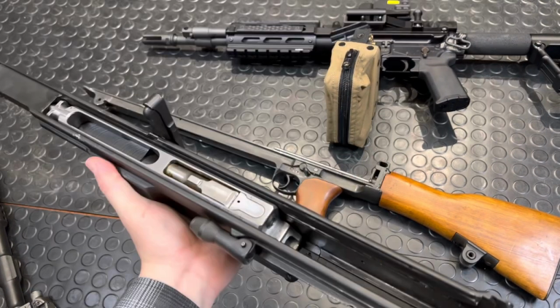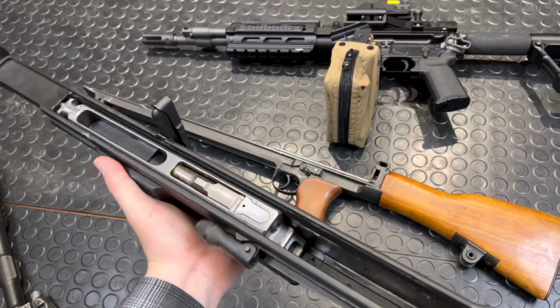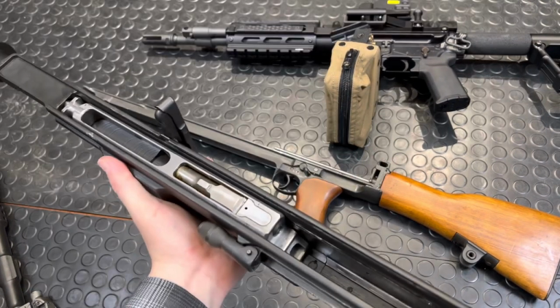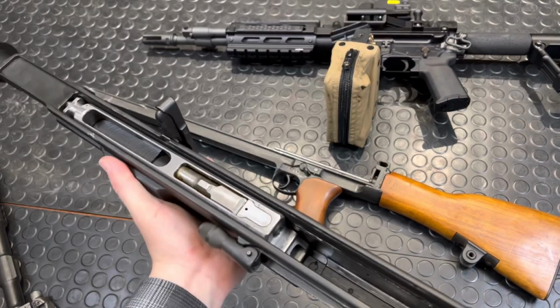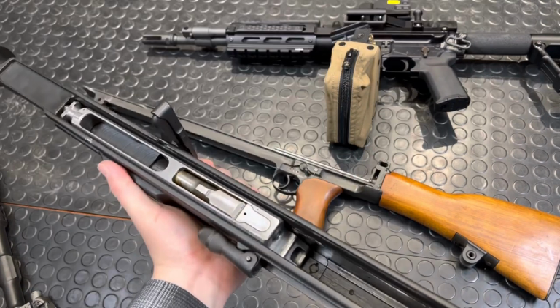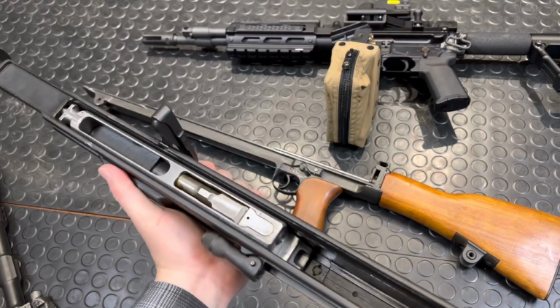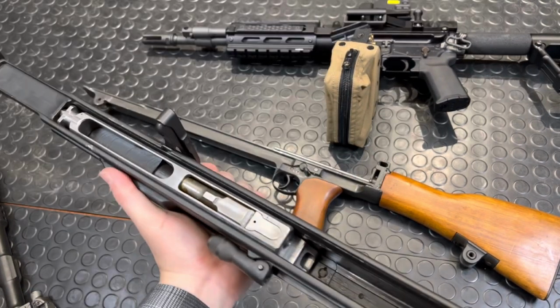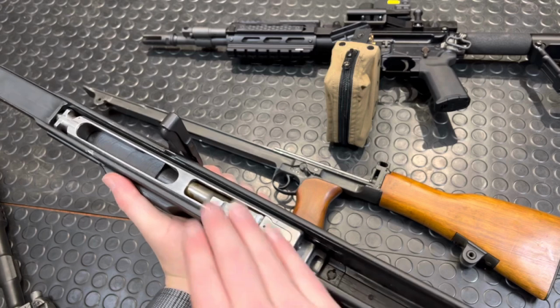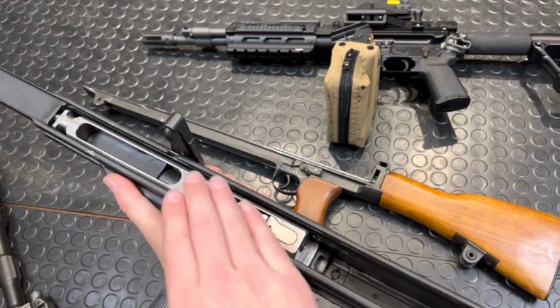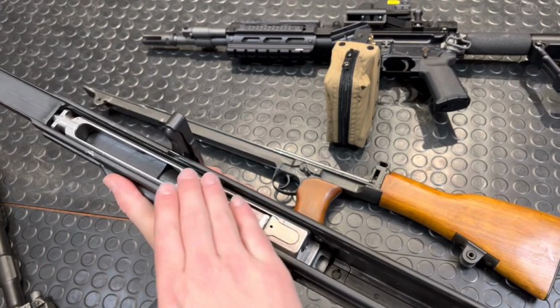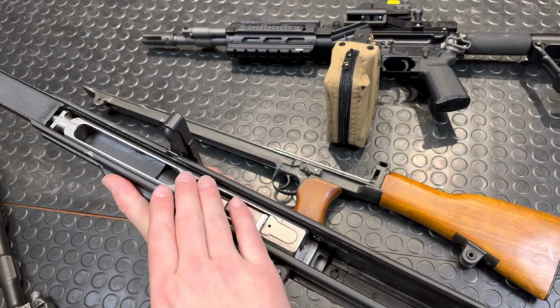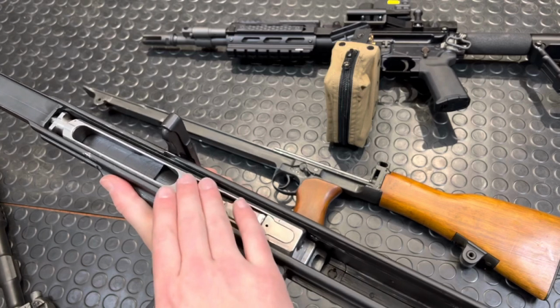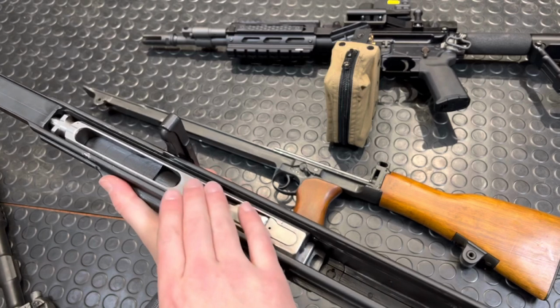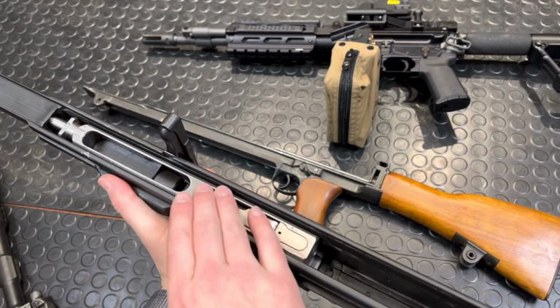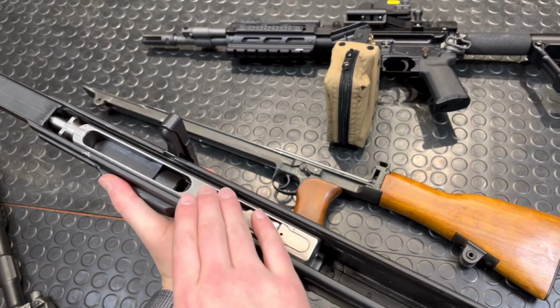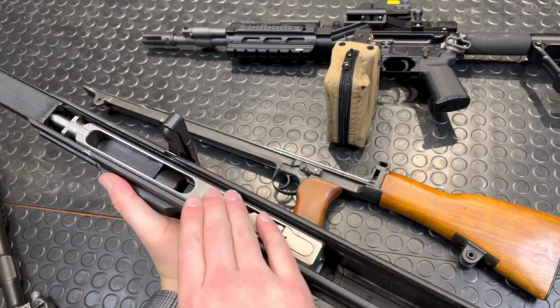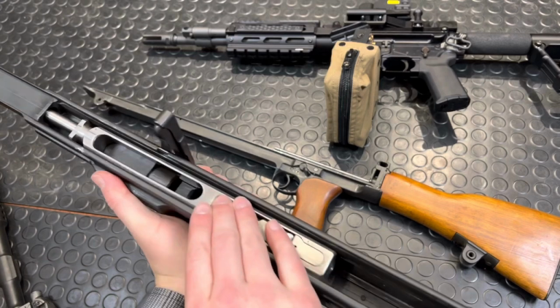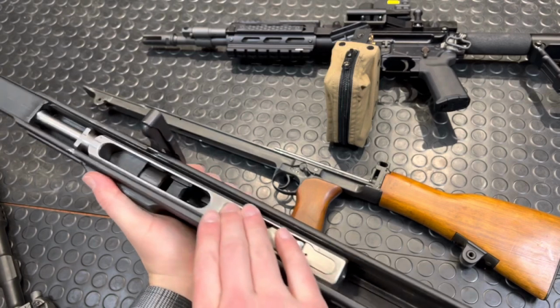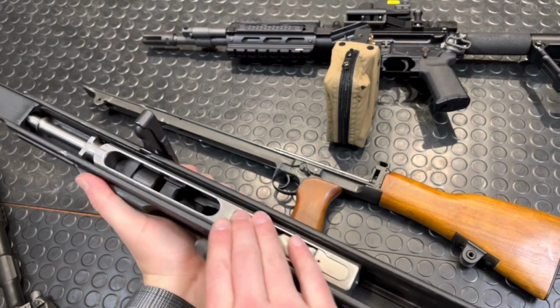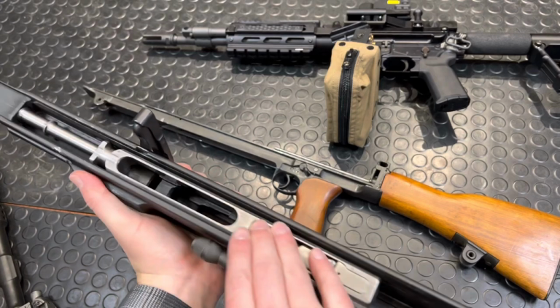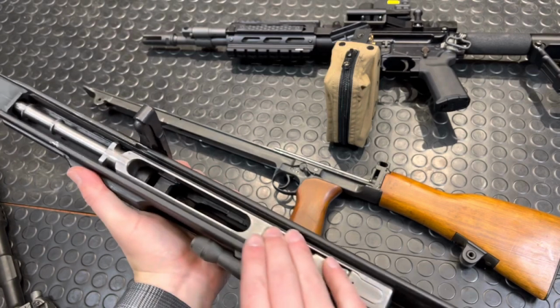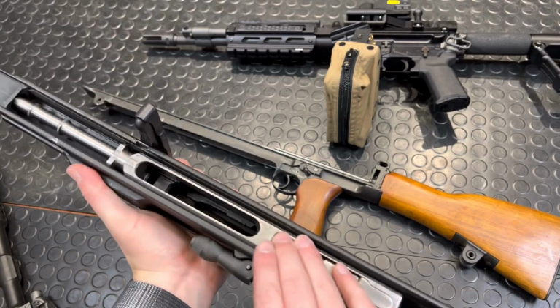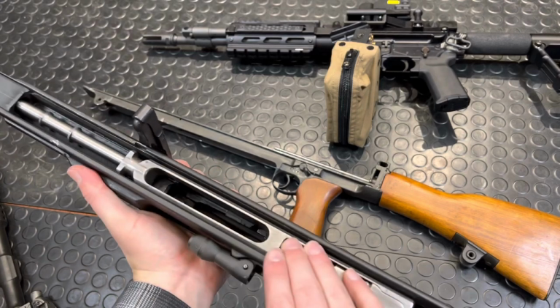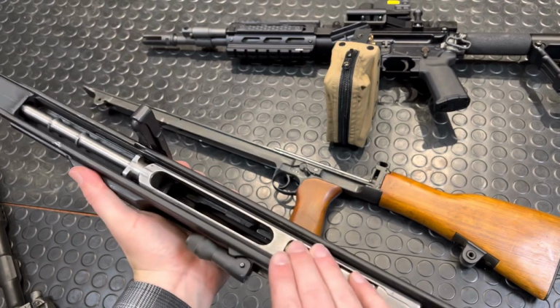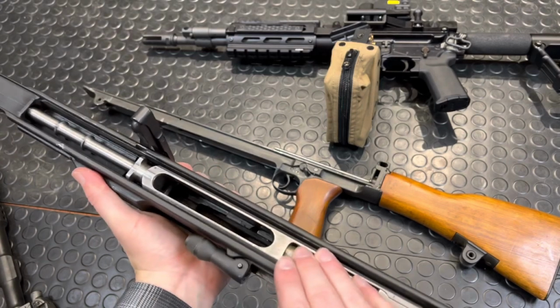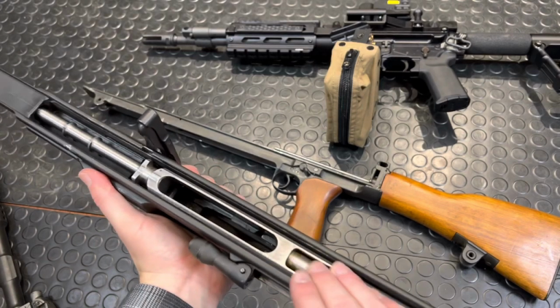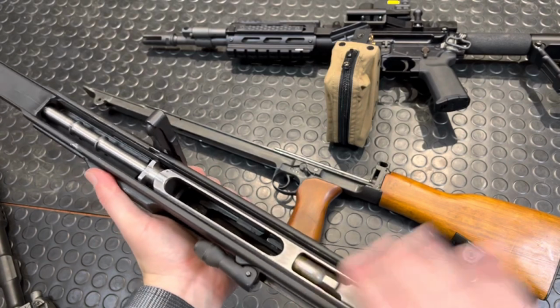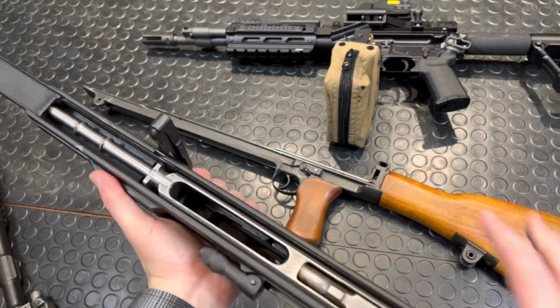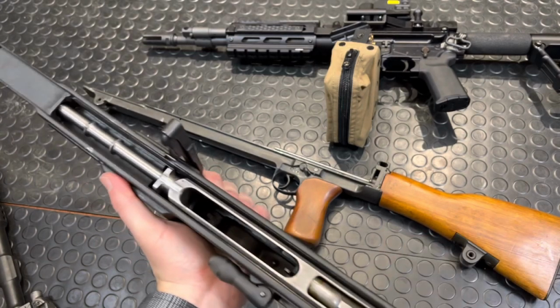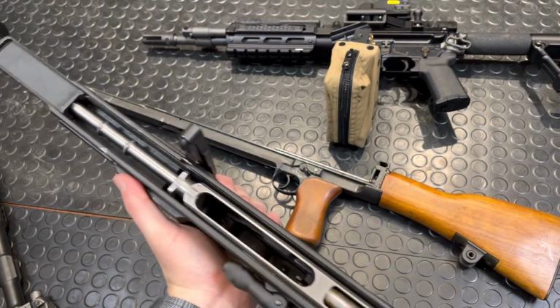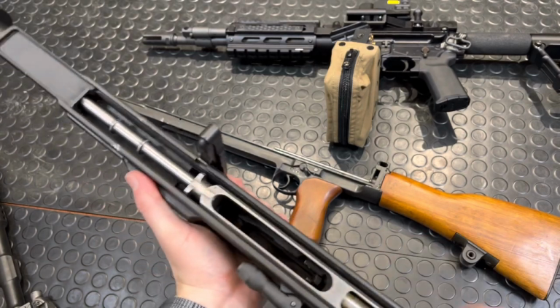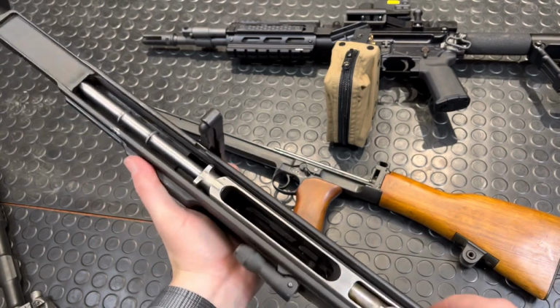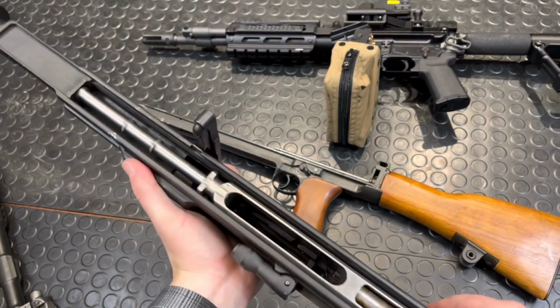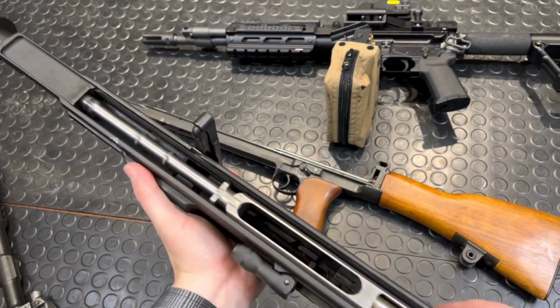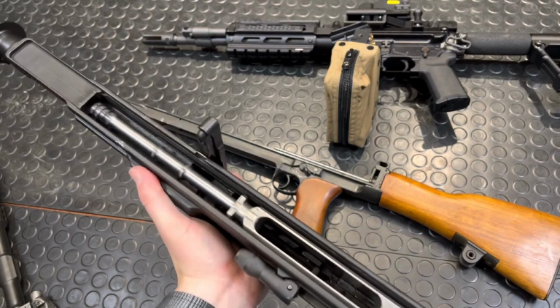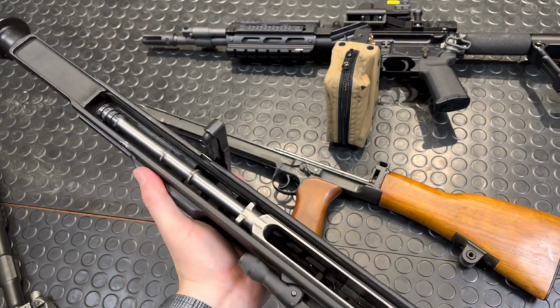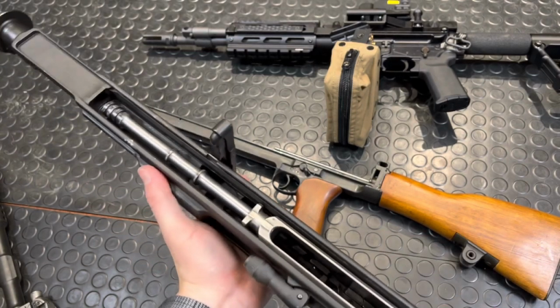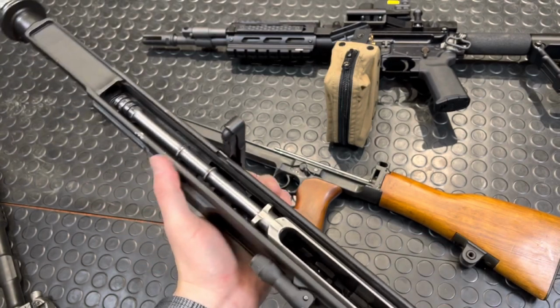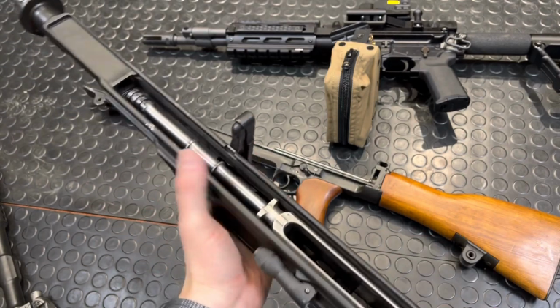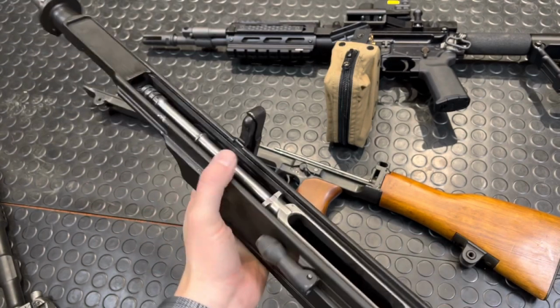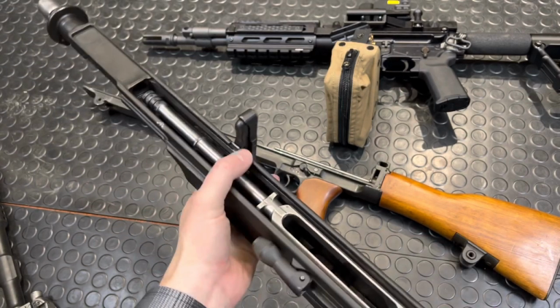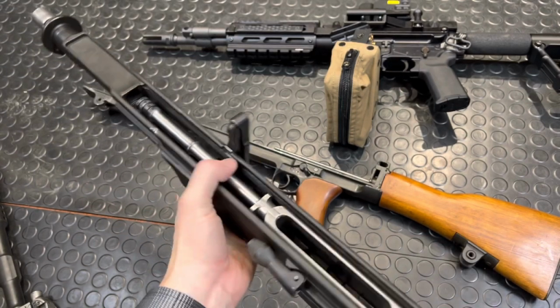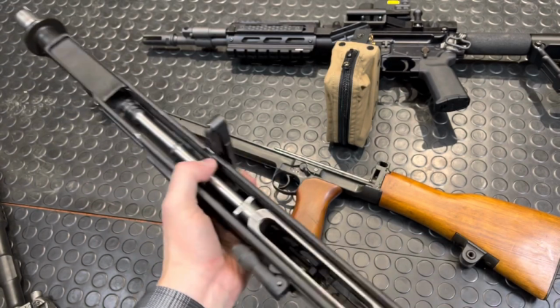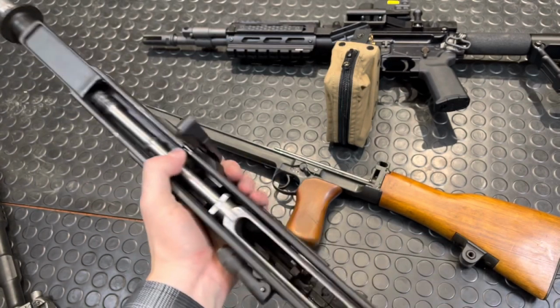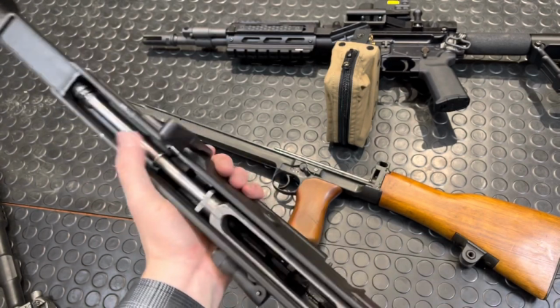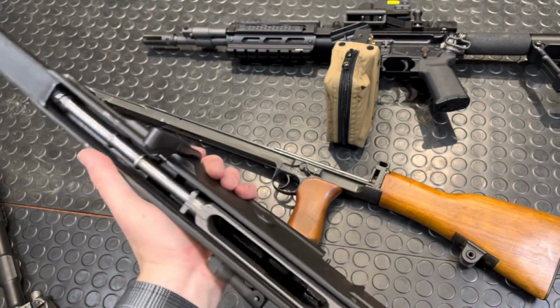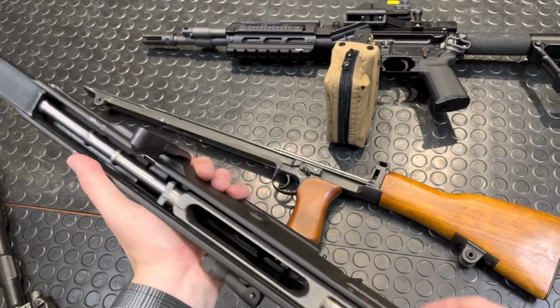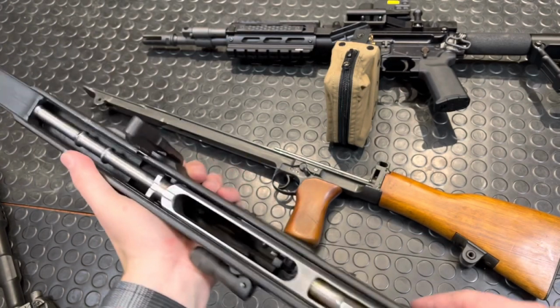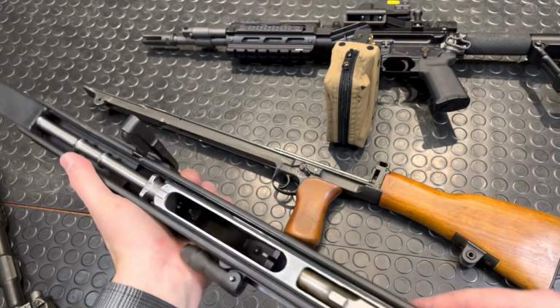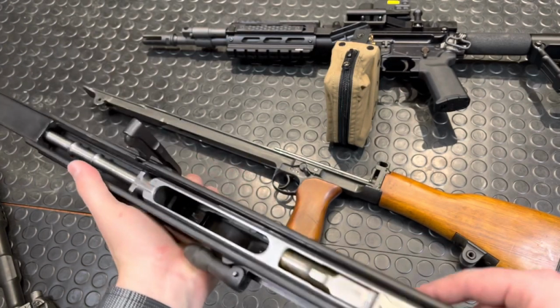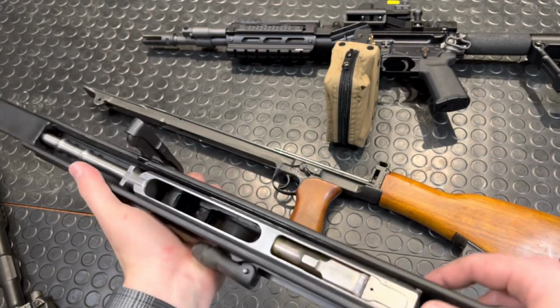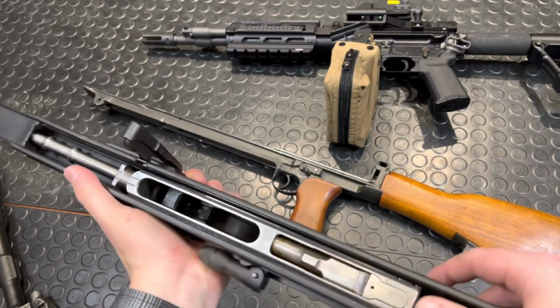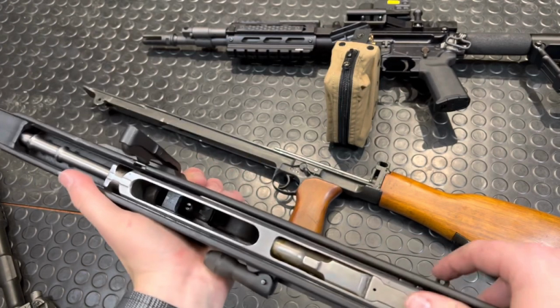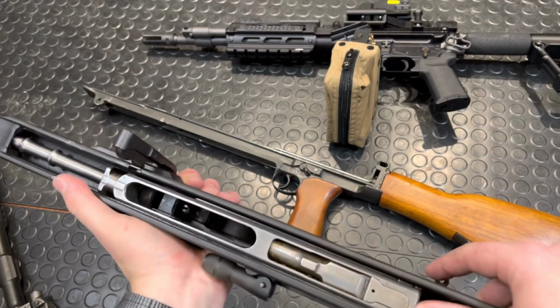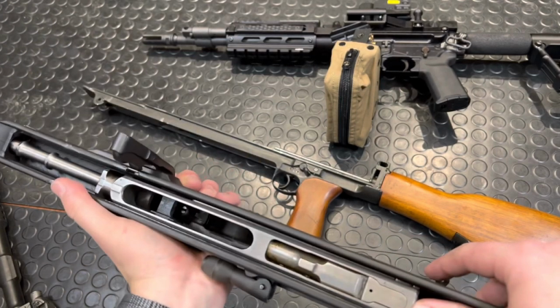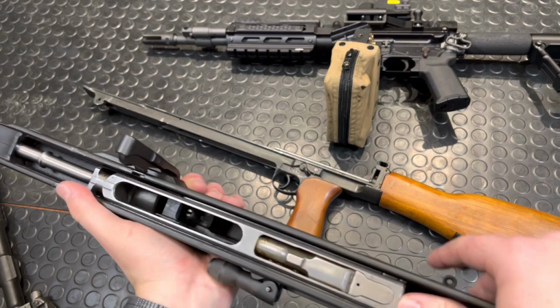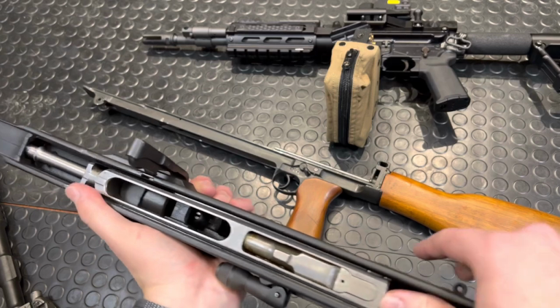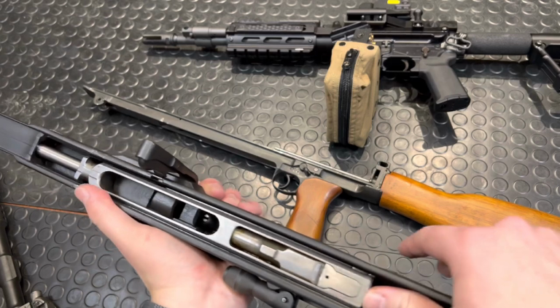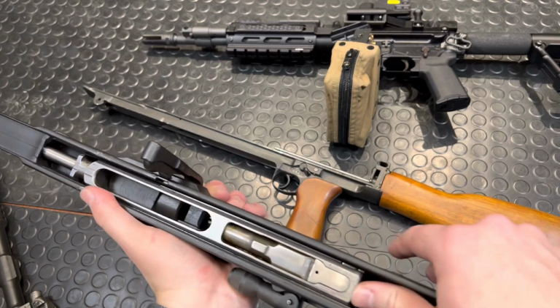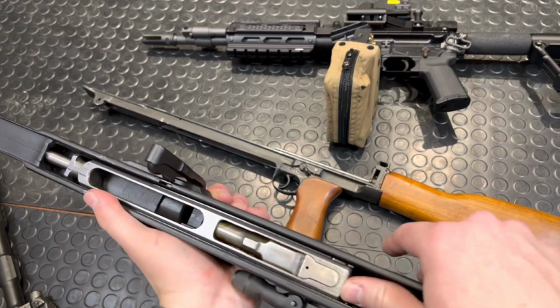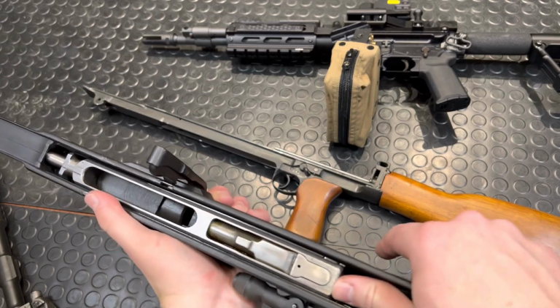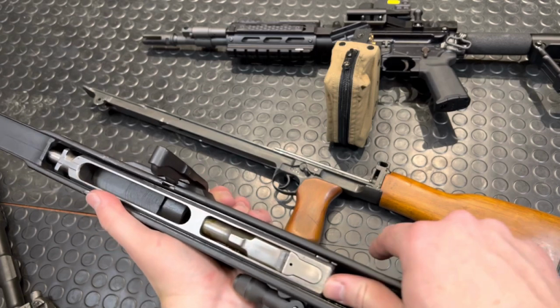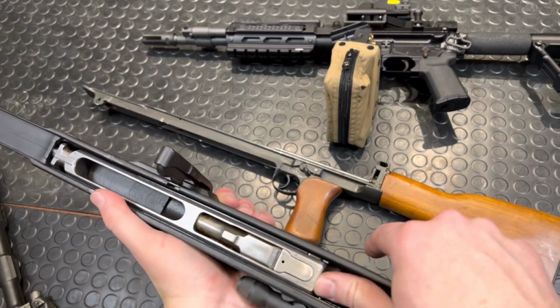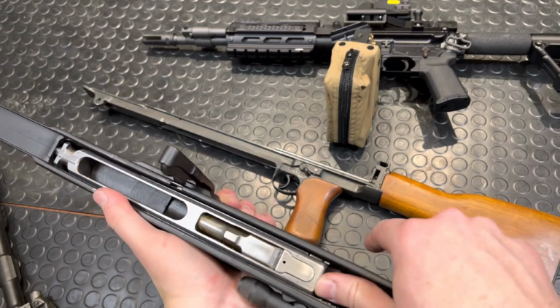From here, this whole assembly slides out. Long recoil action — it's a tilting bolt as well.